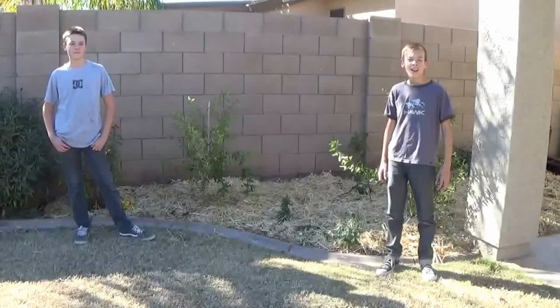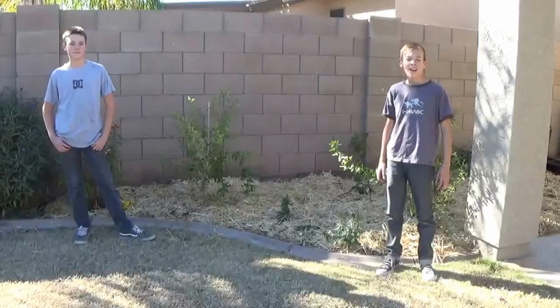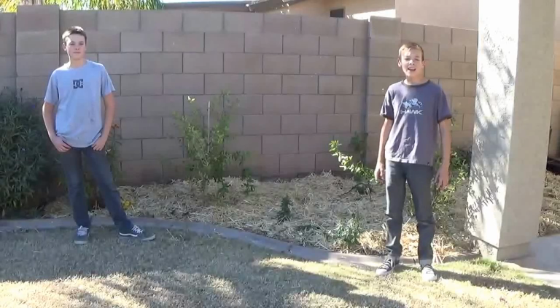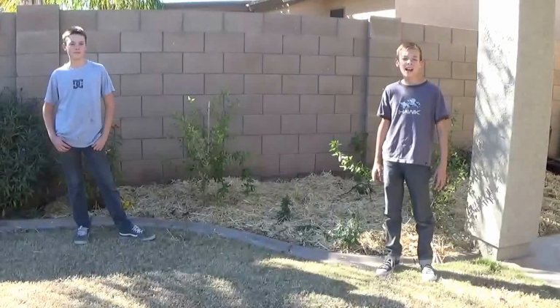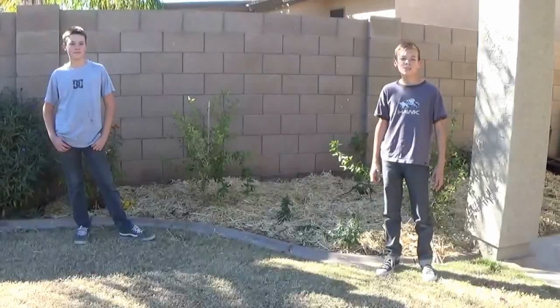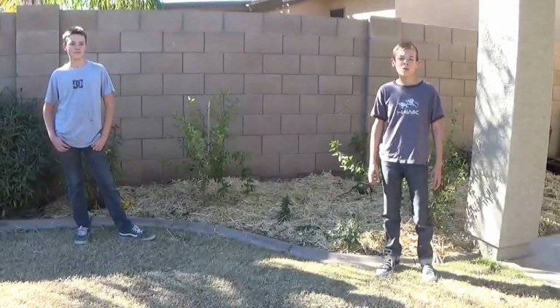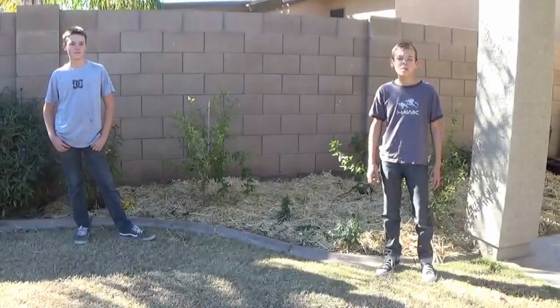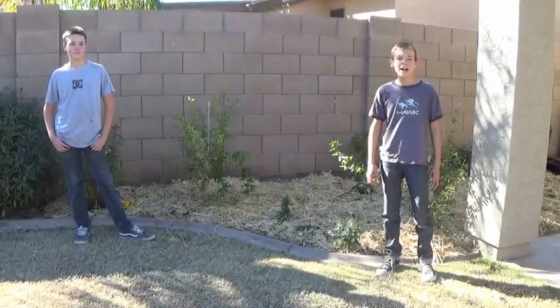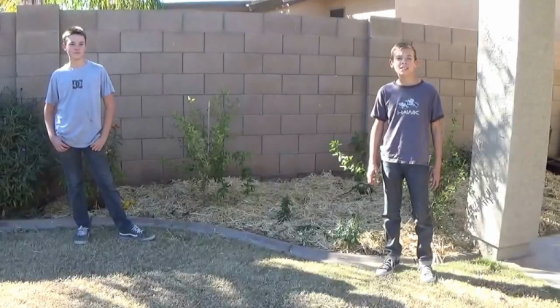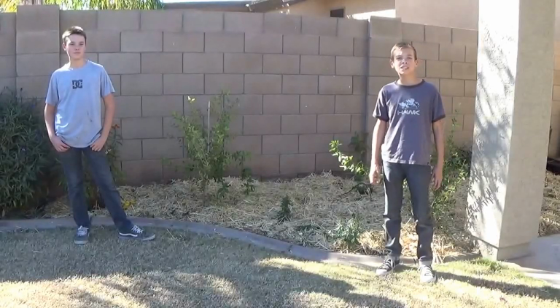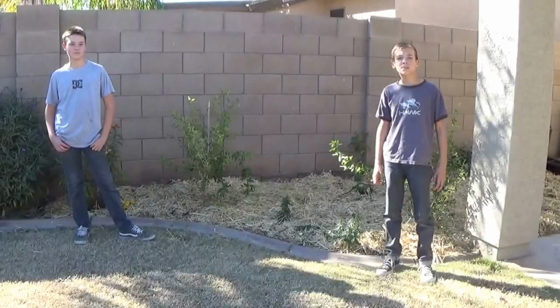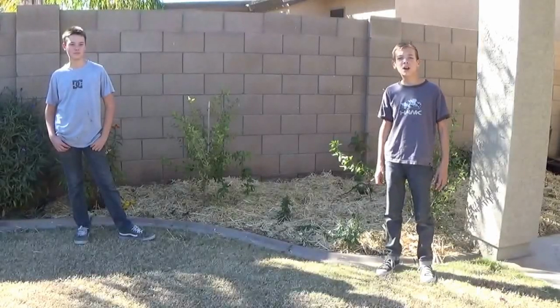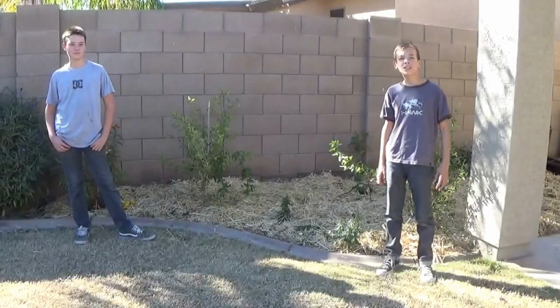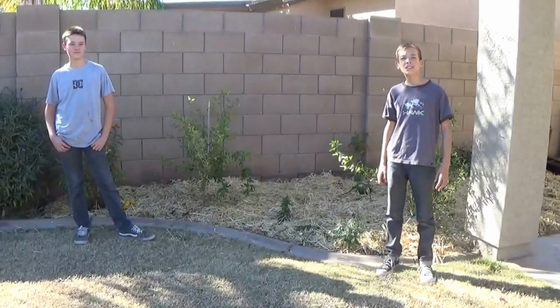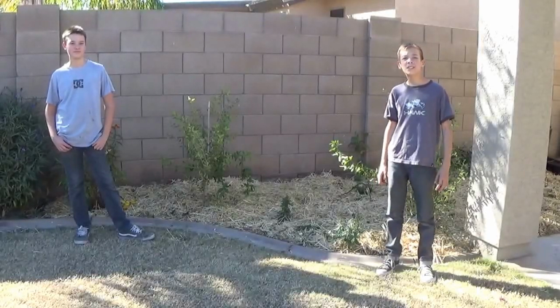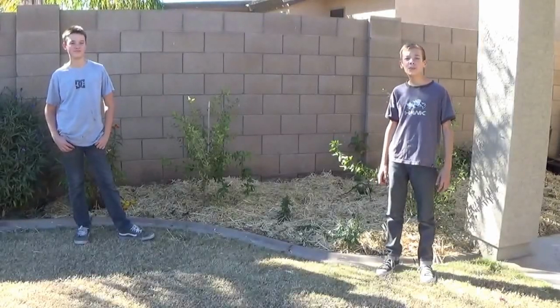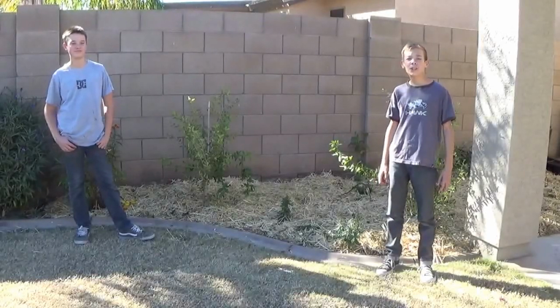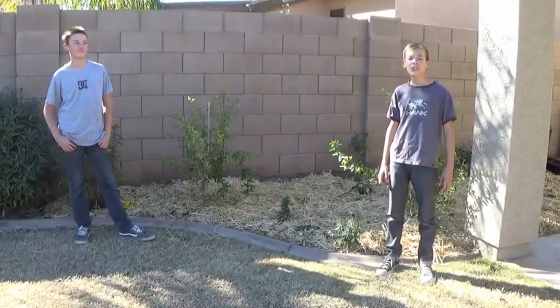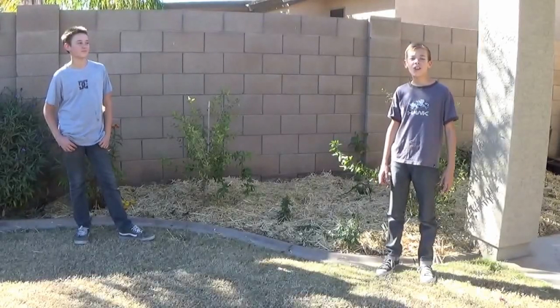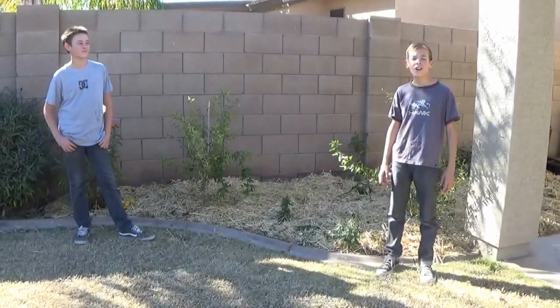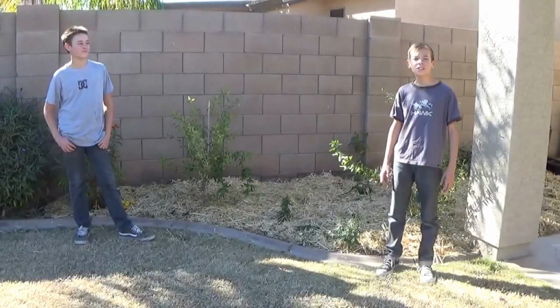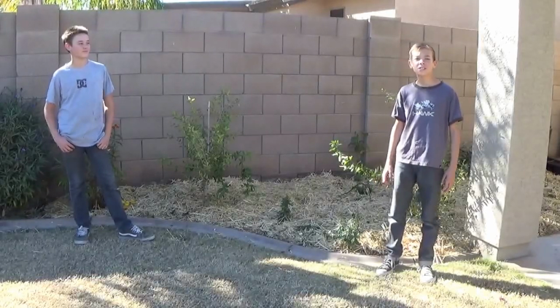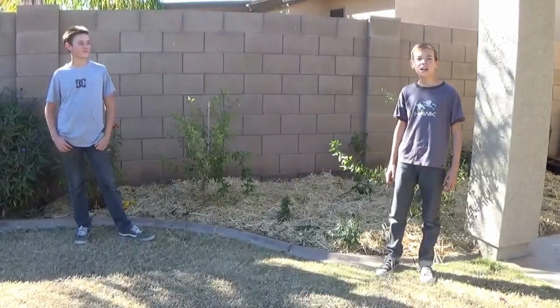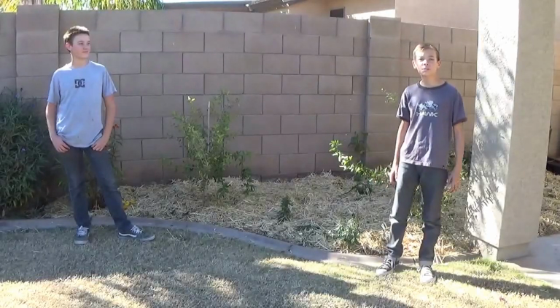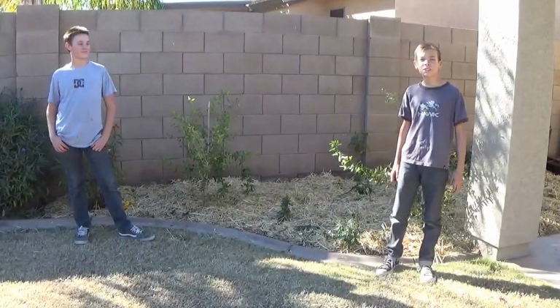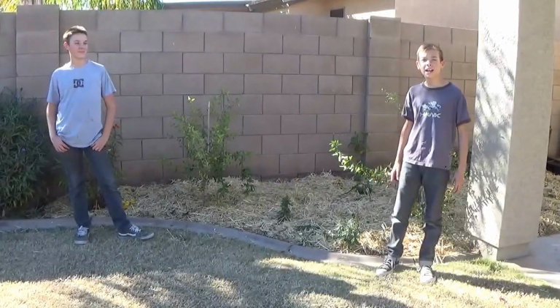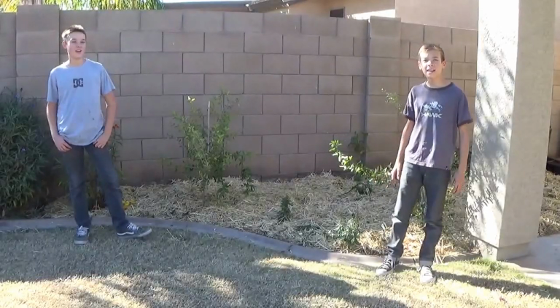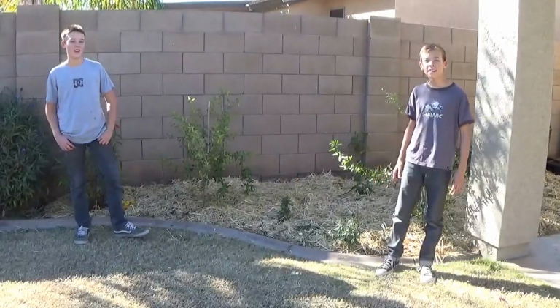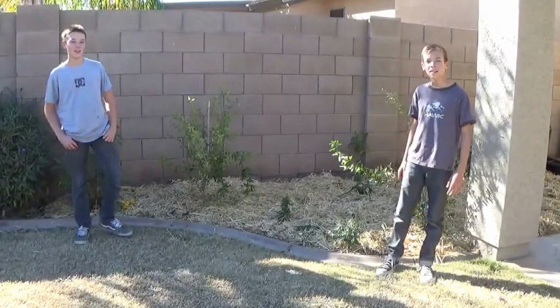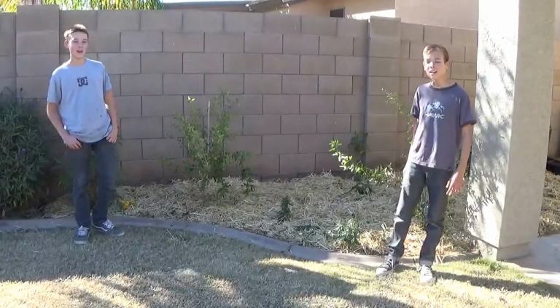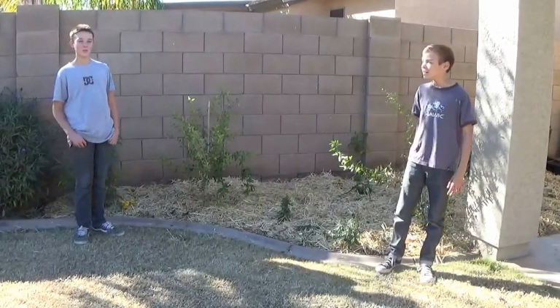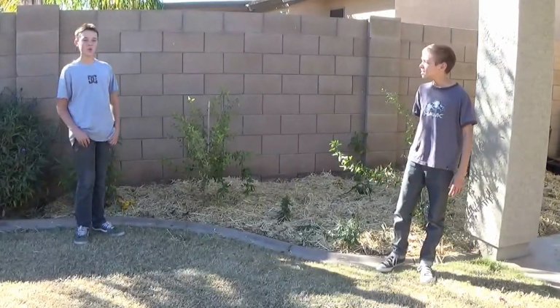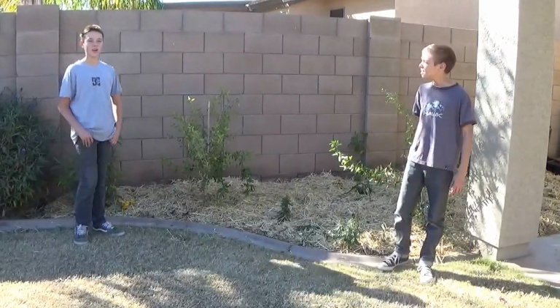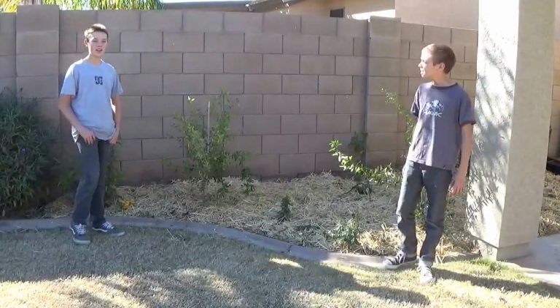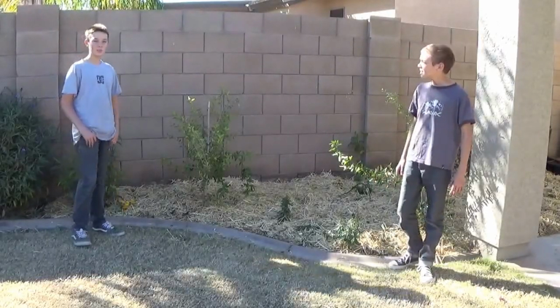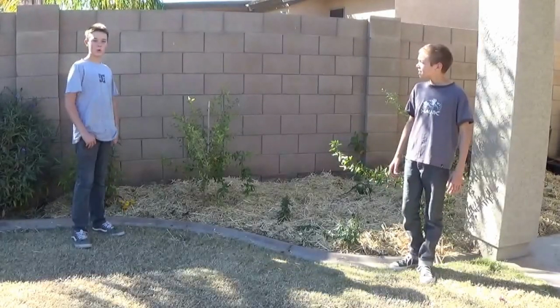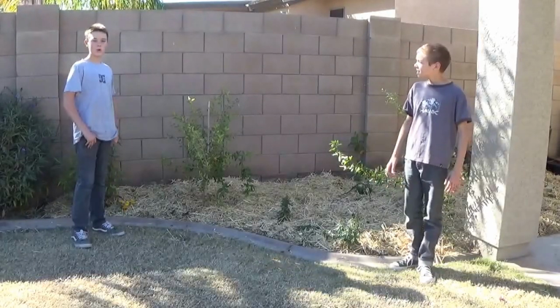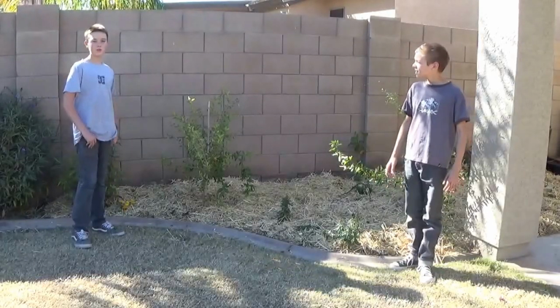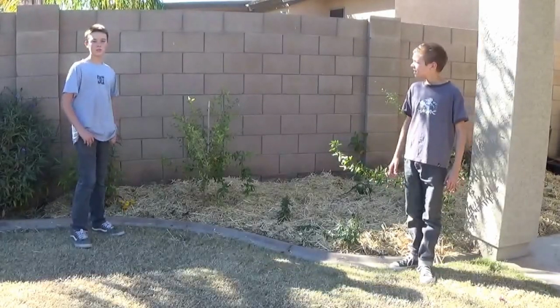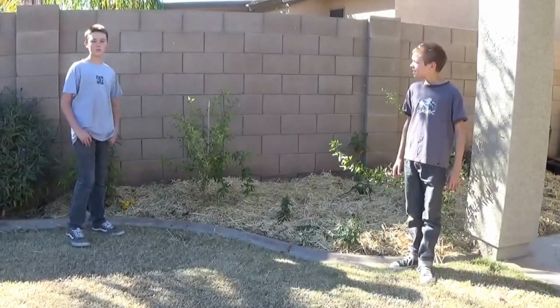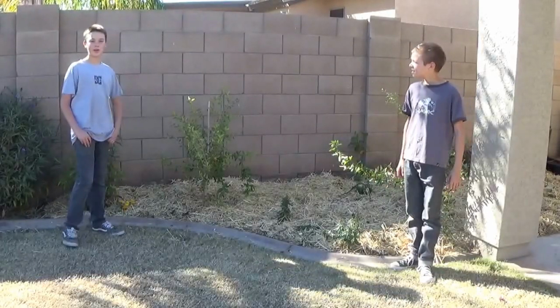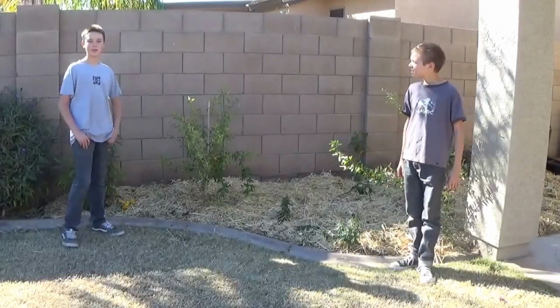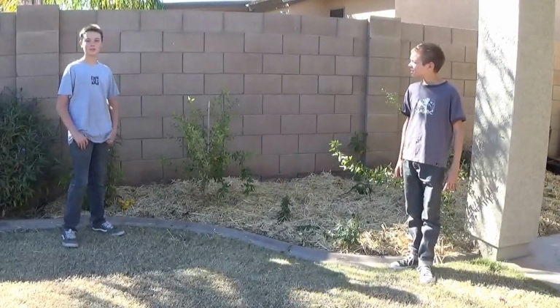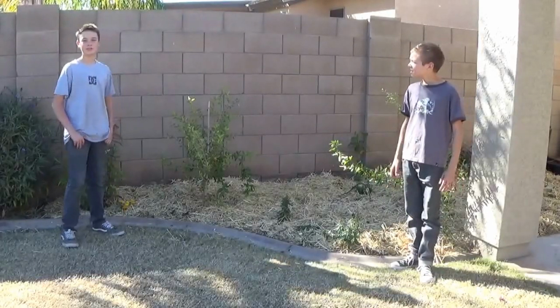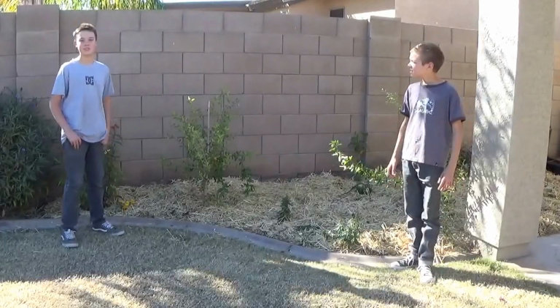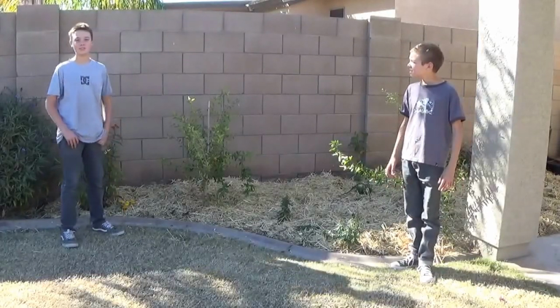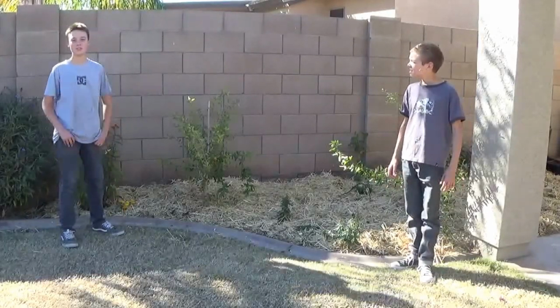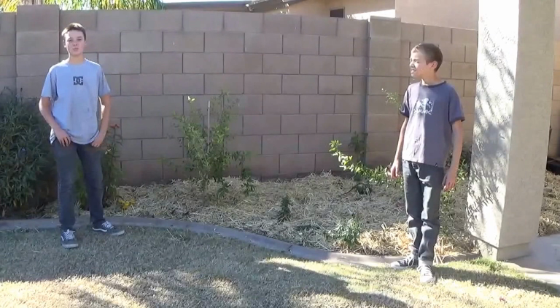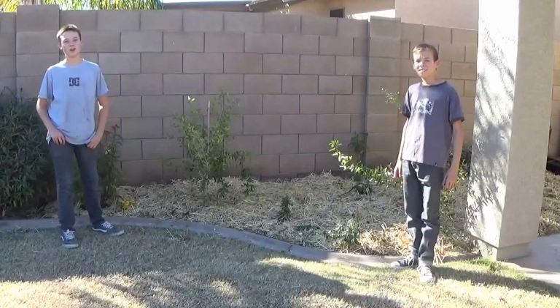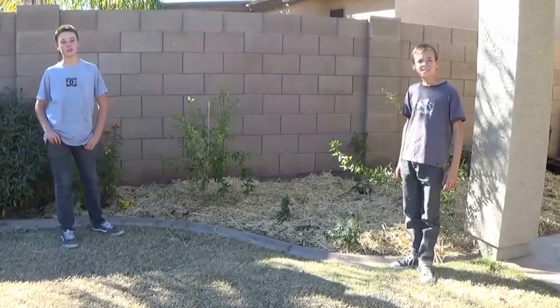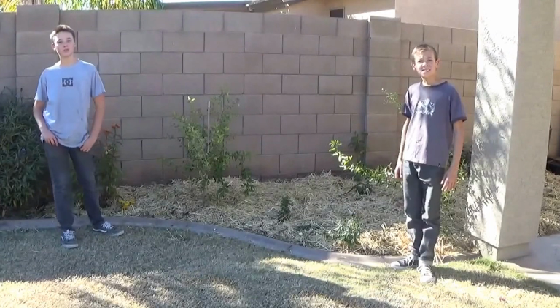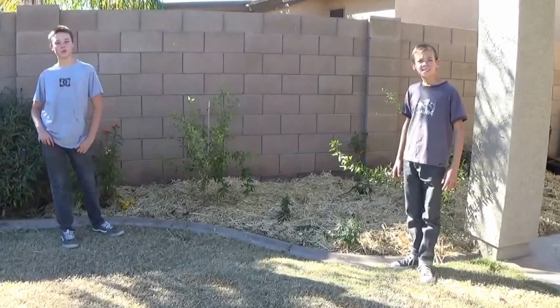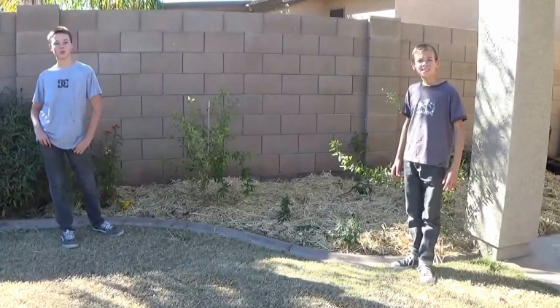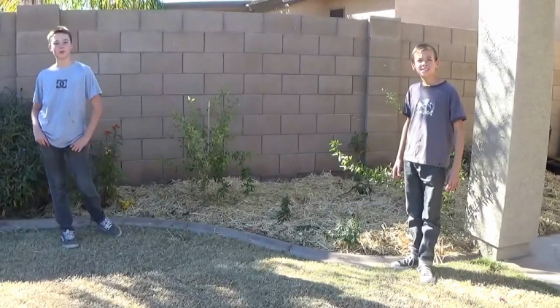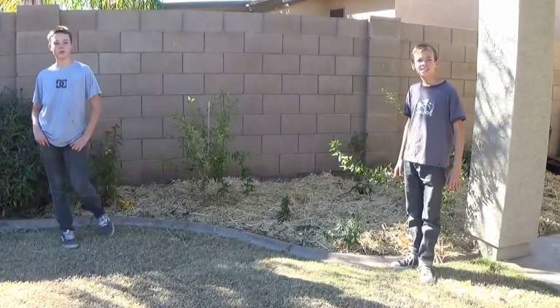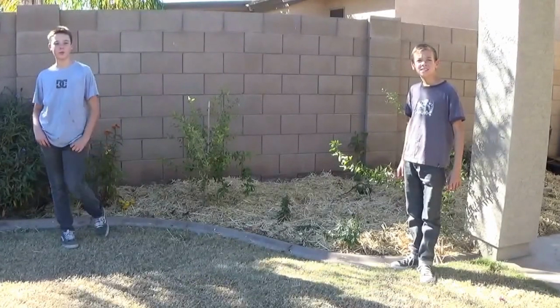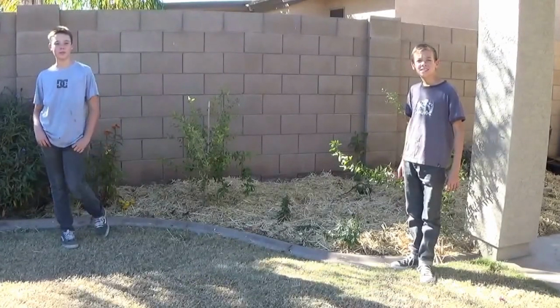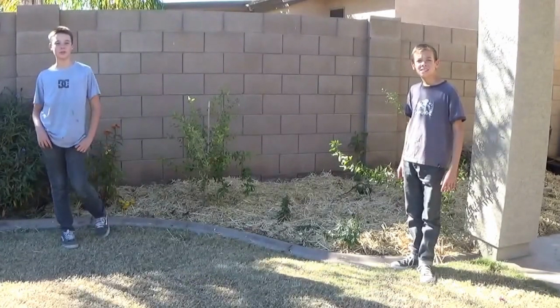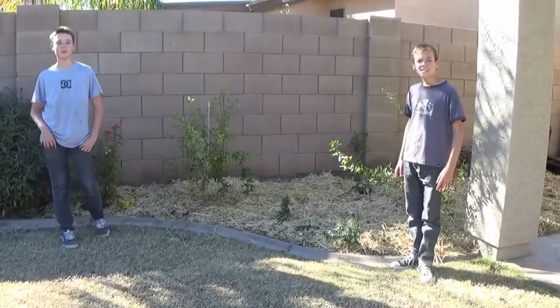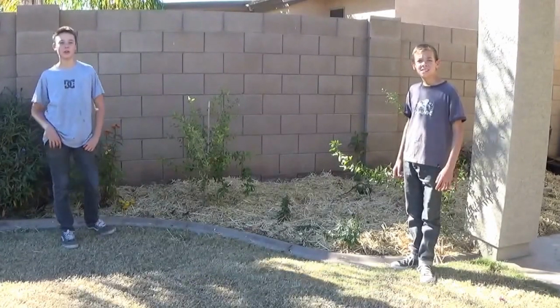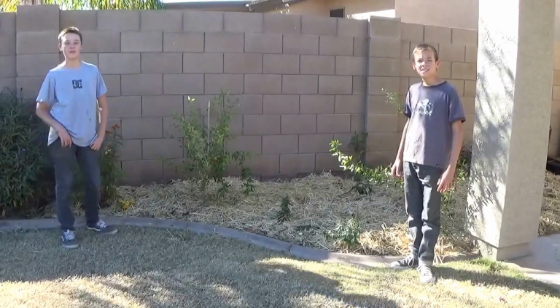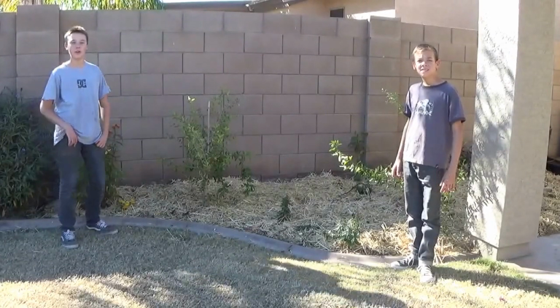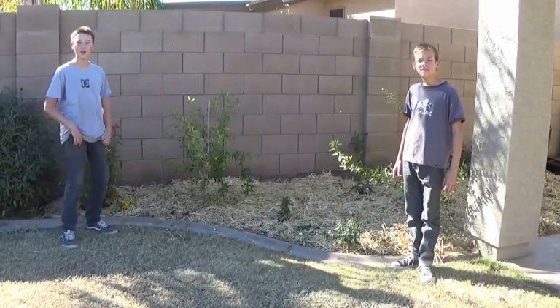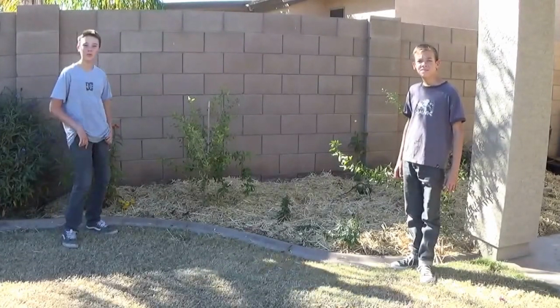Hey guys, welcome back to Surprise Inspiration Gardens. I'm Shad and I'm Grant and we want to inspire you to see that it's possible to grow something you love at home.